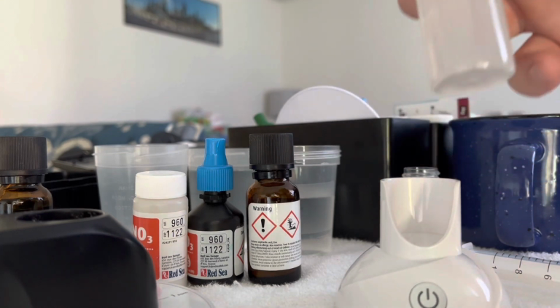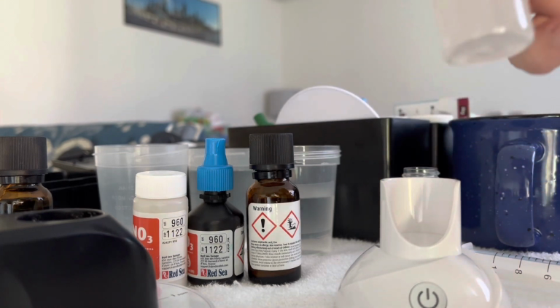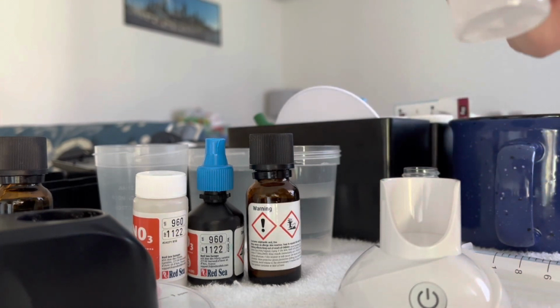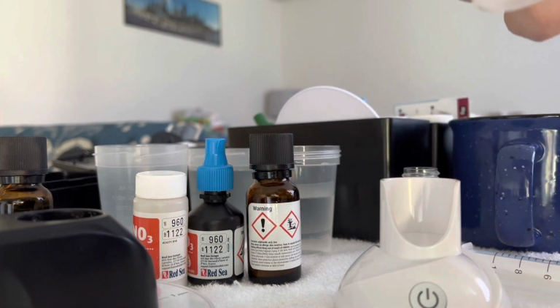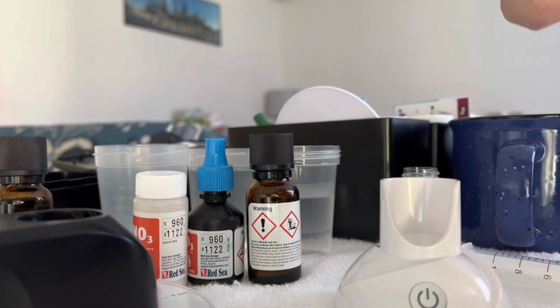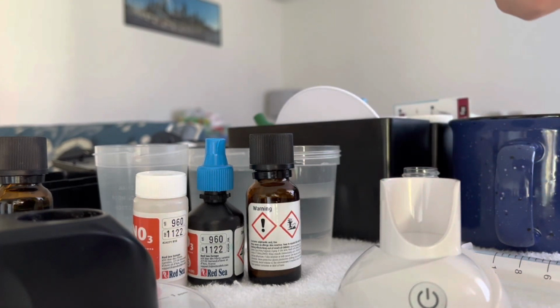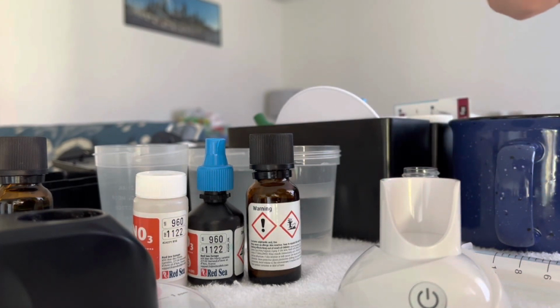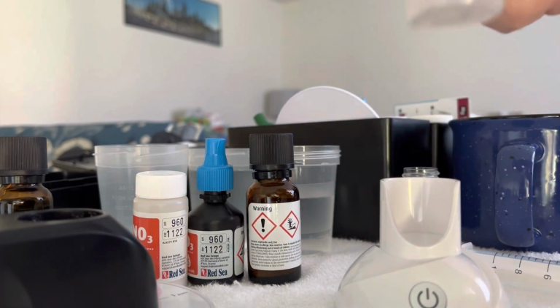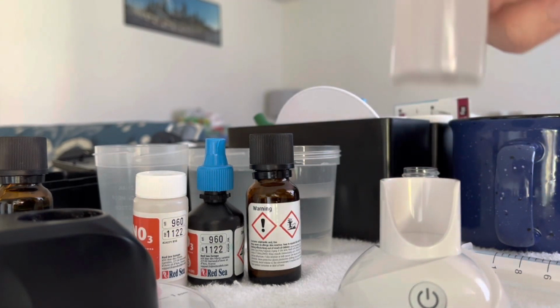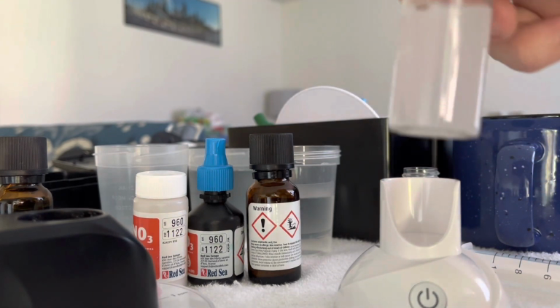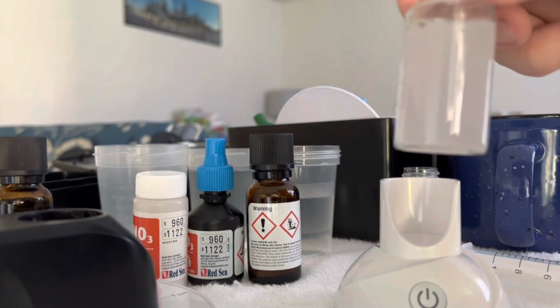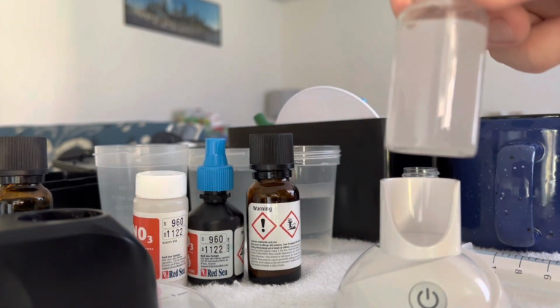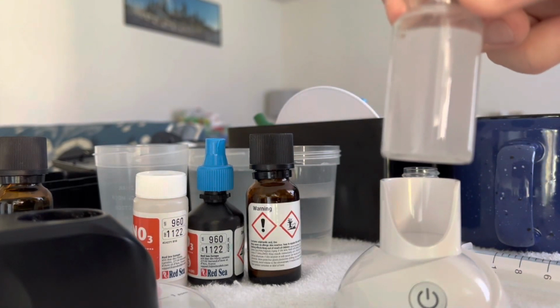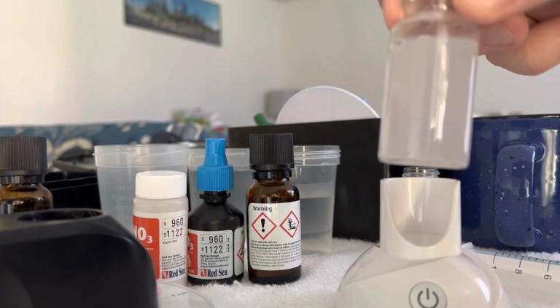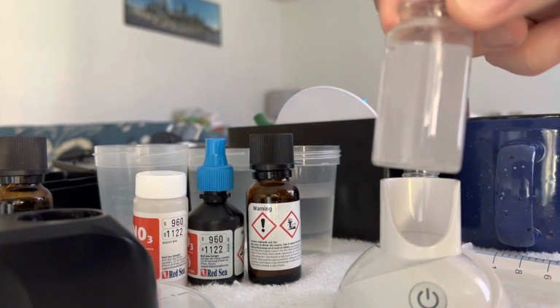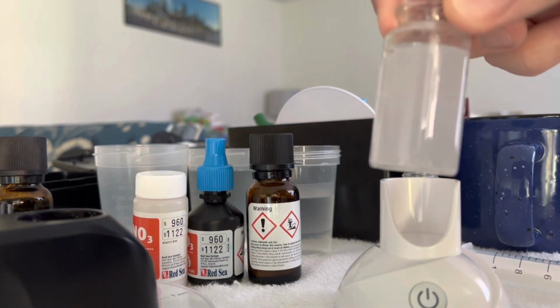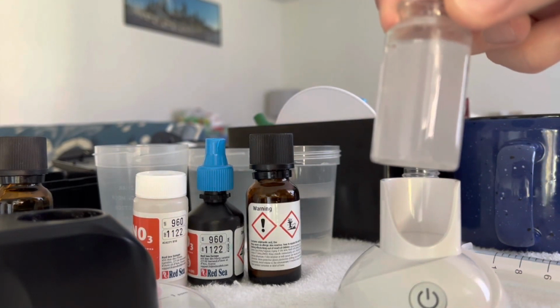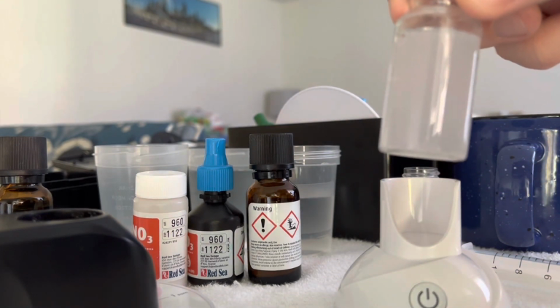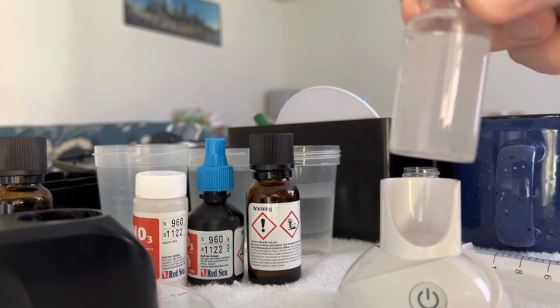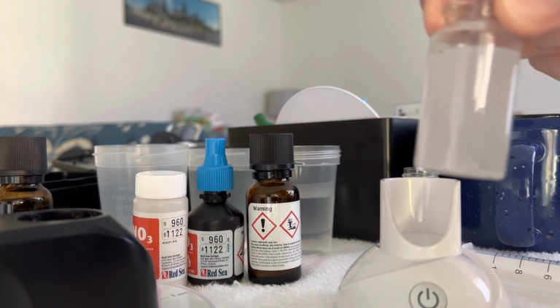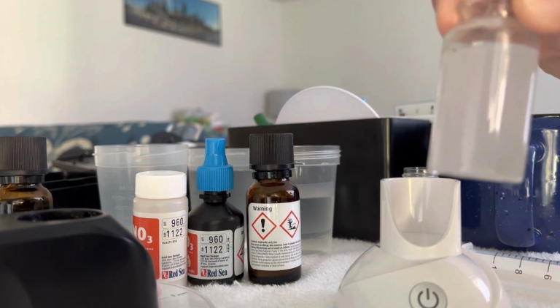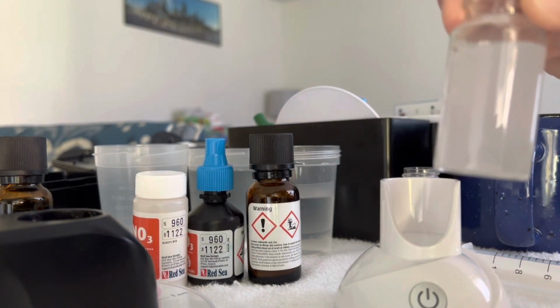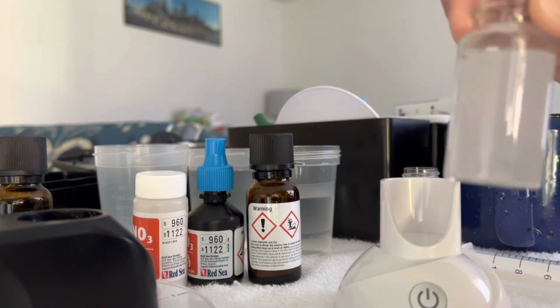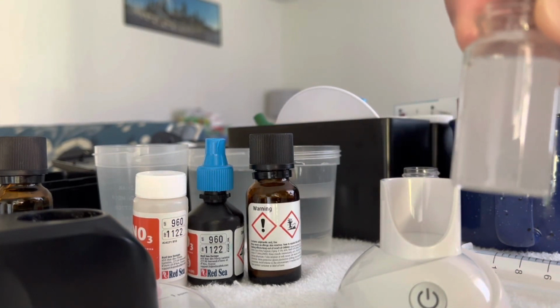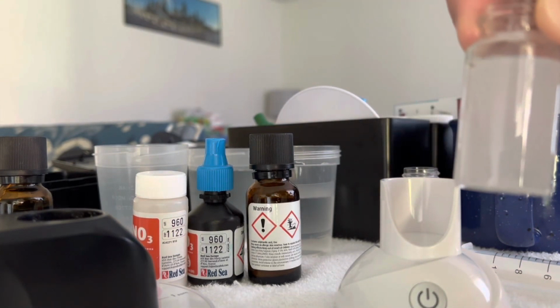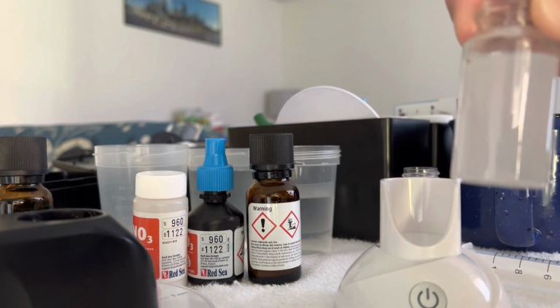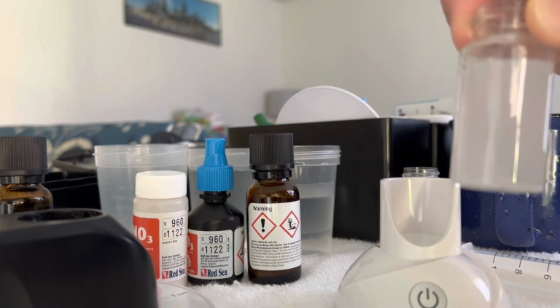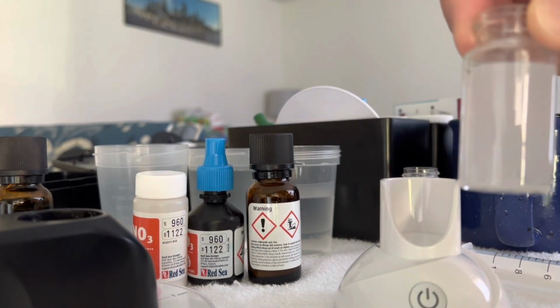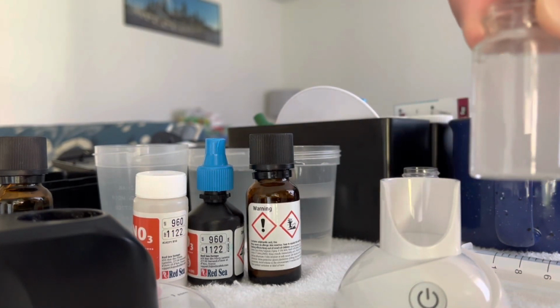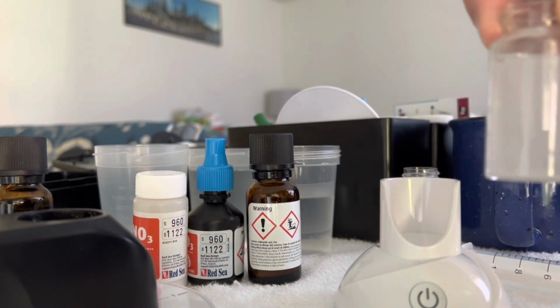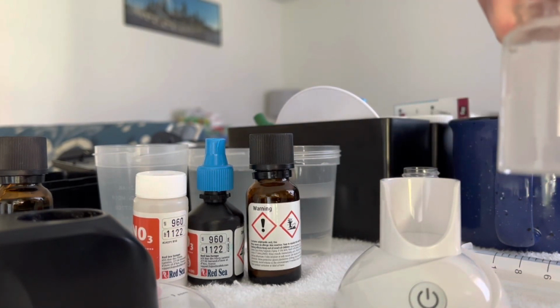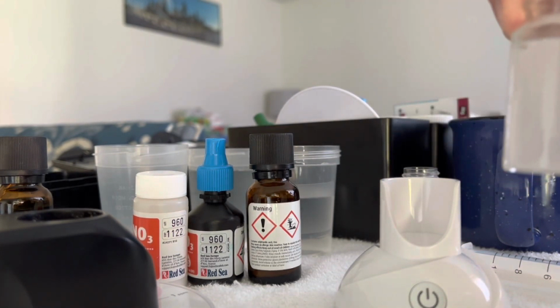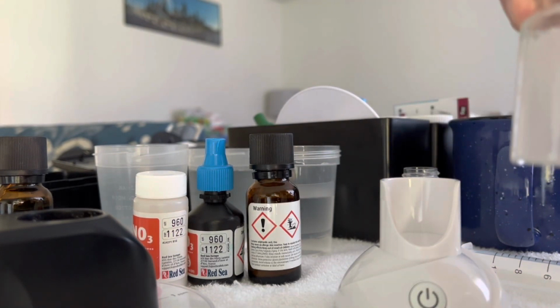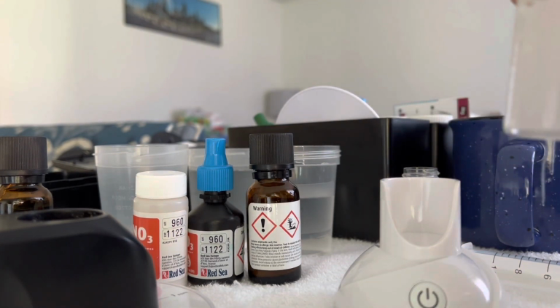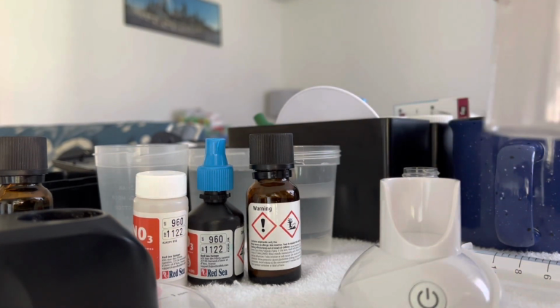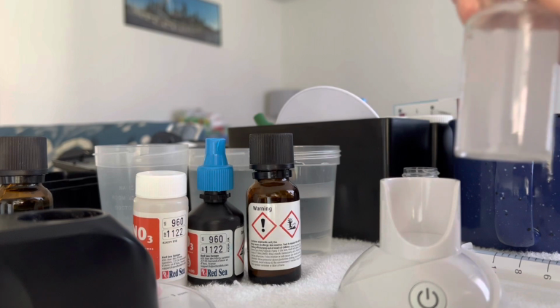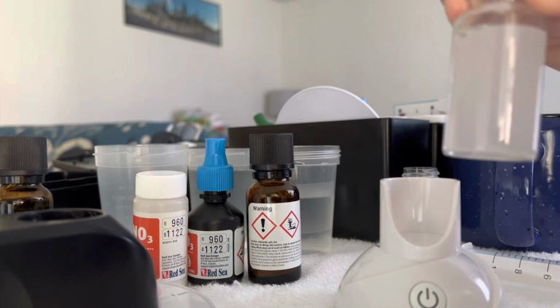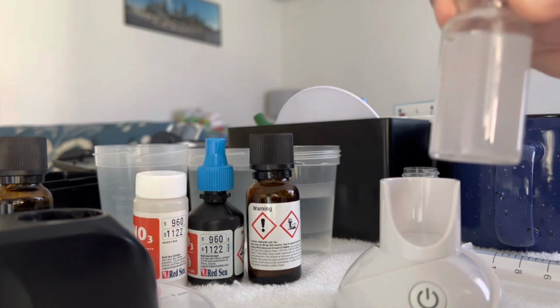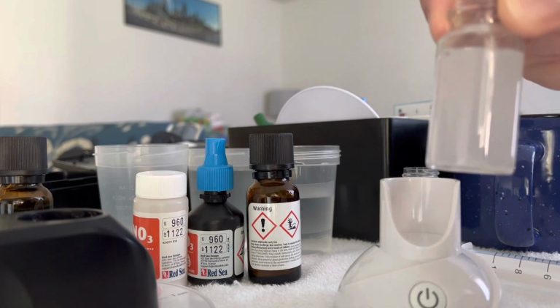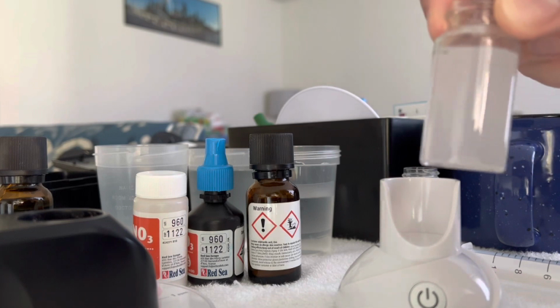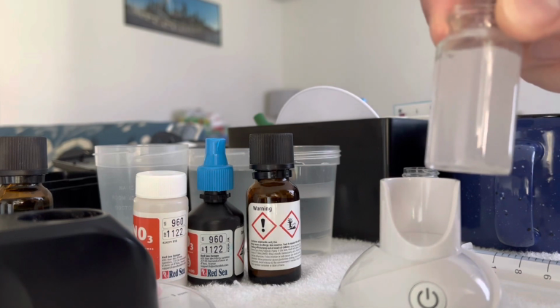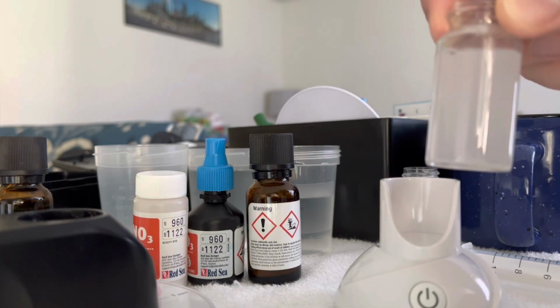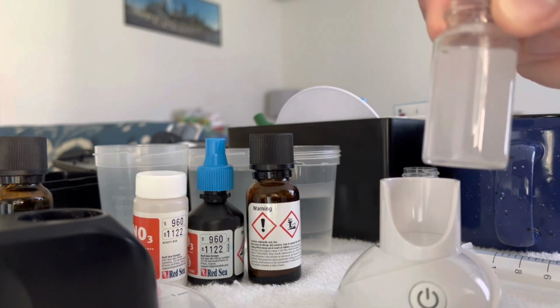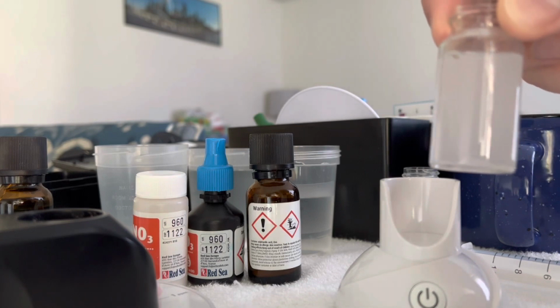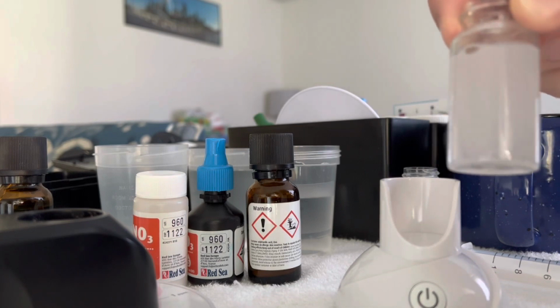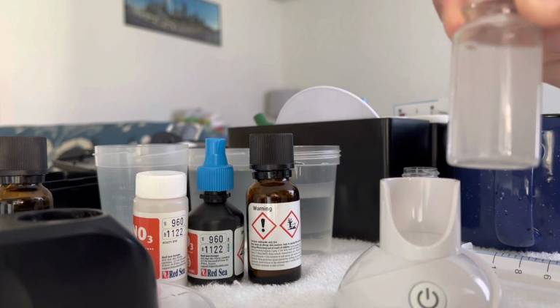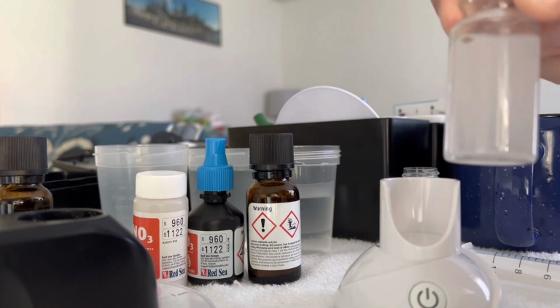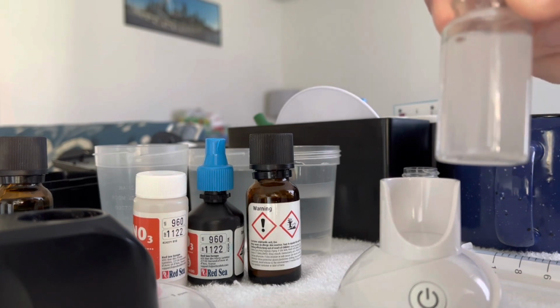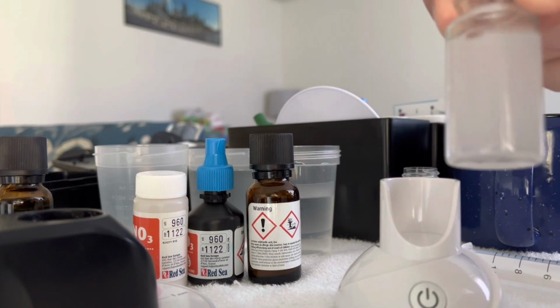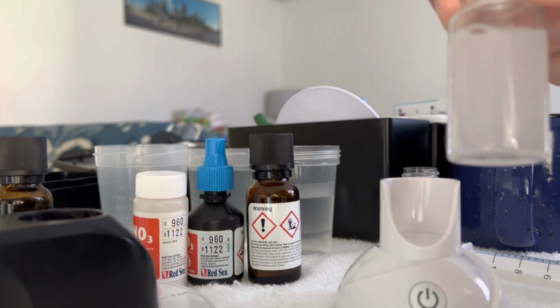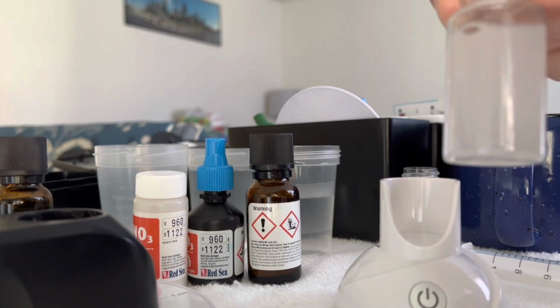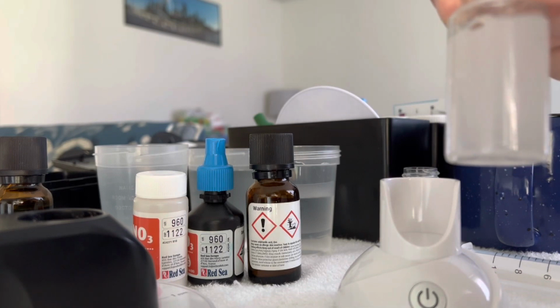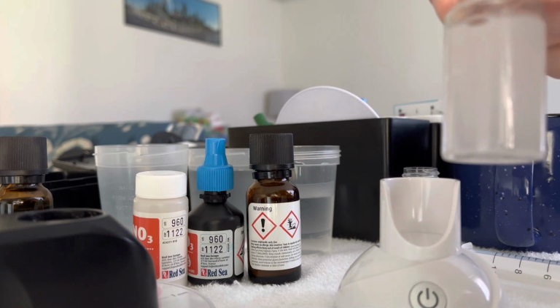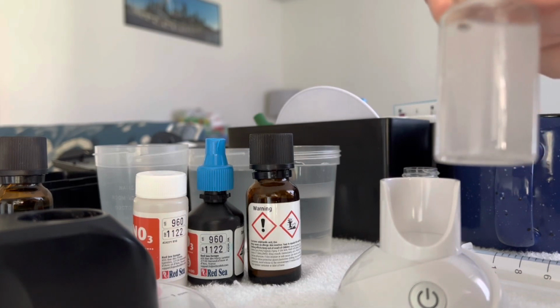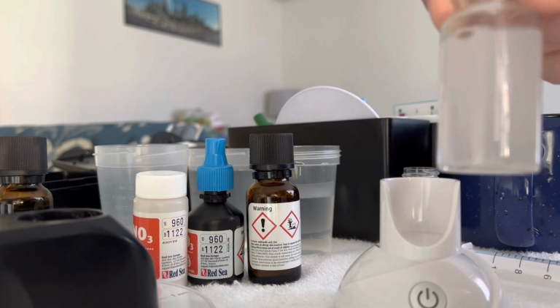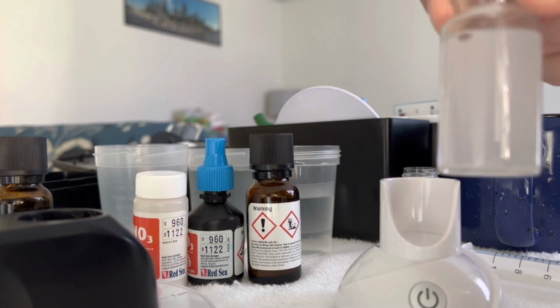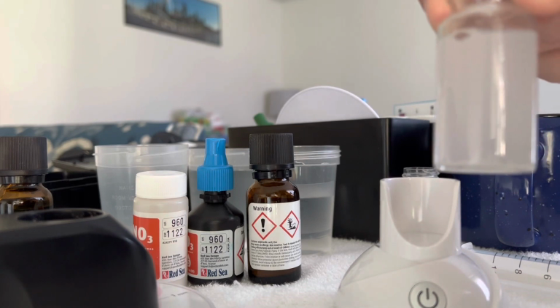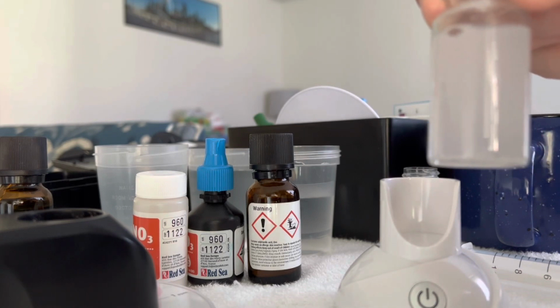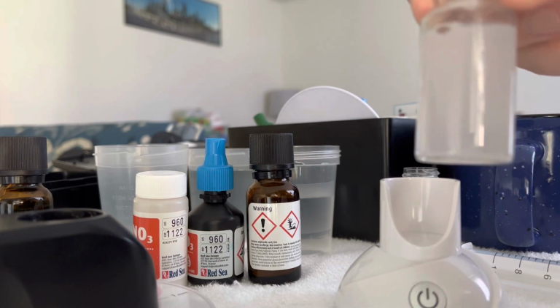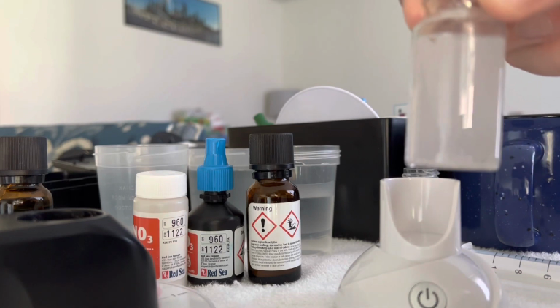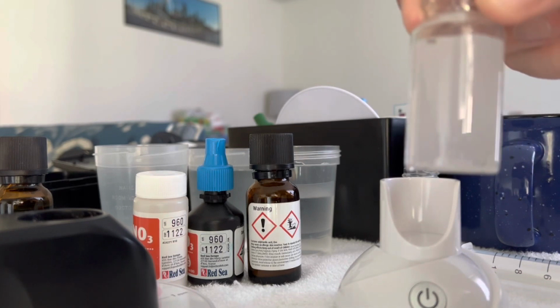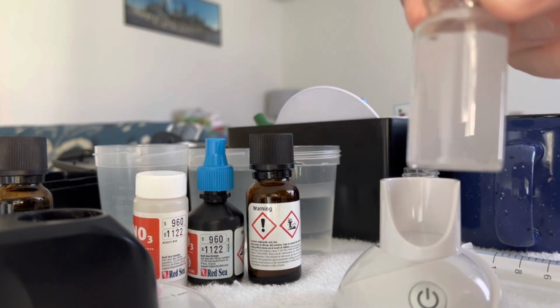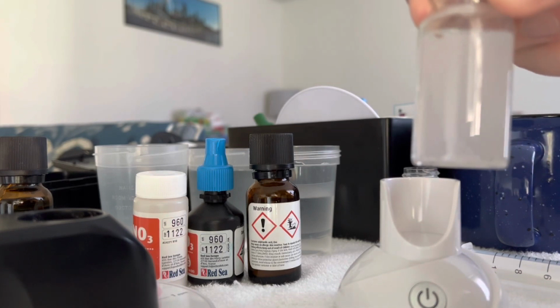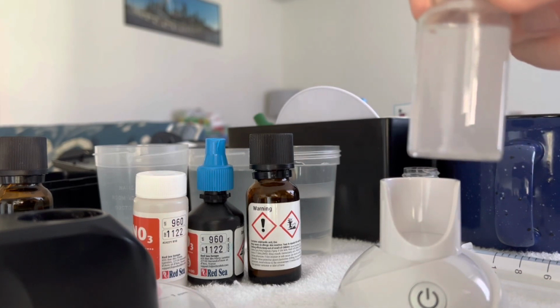So it will now sit for nine minutes to develop the color, and I'll see you when it's time.